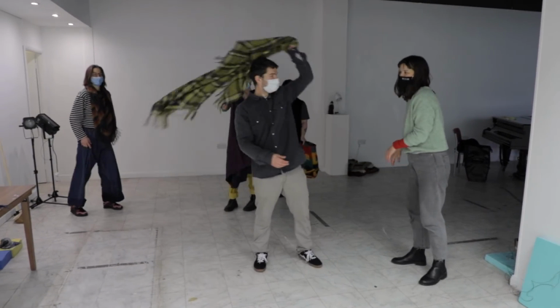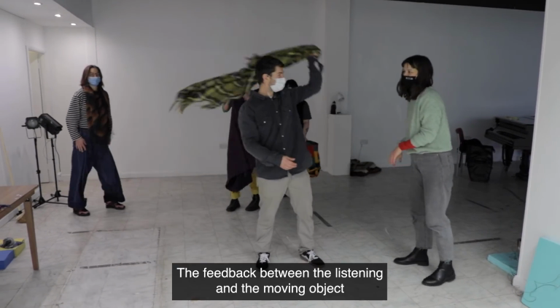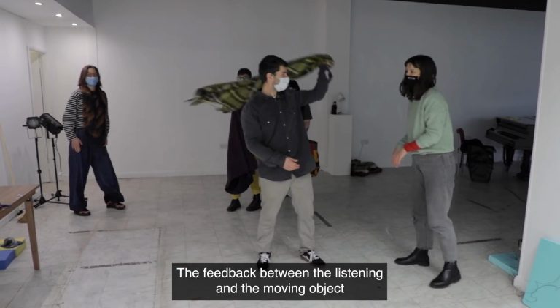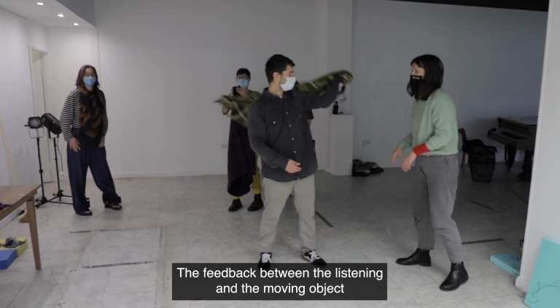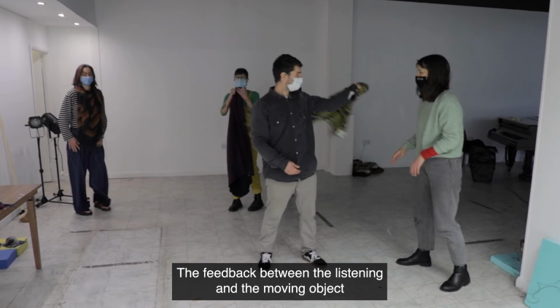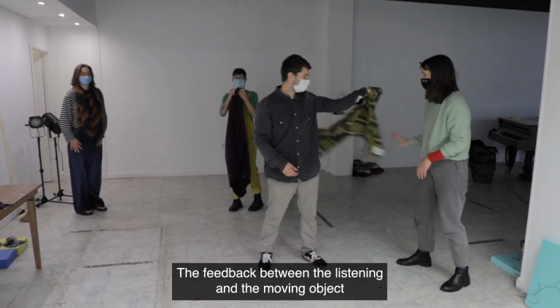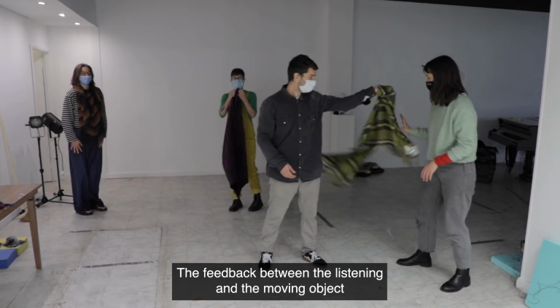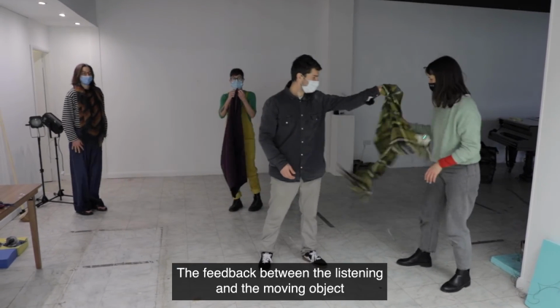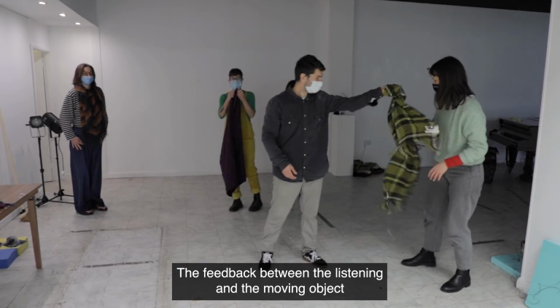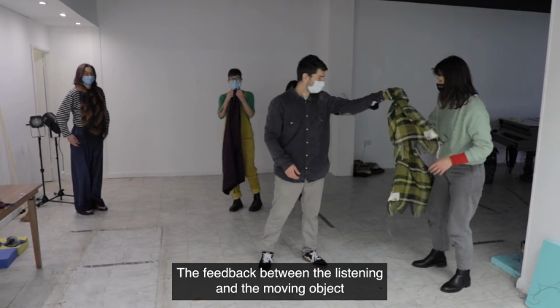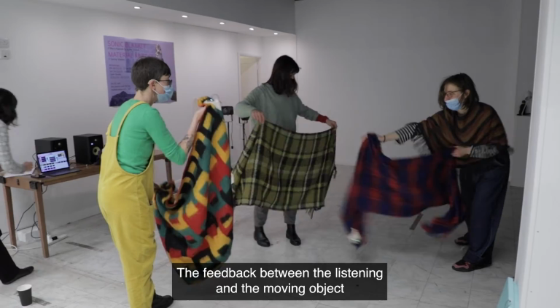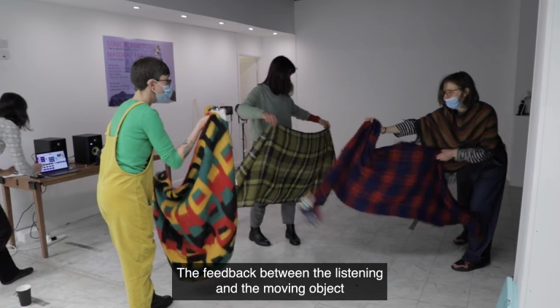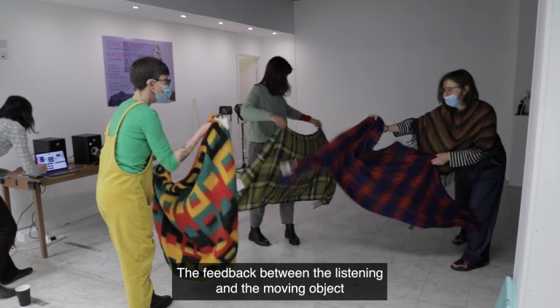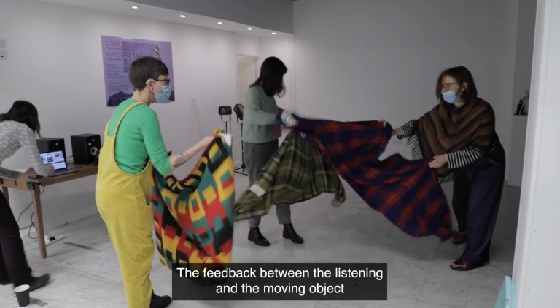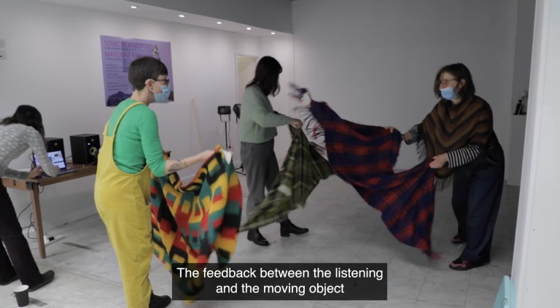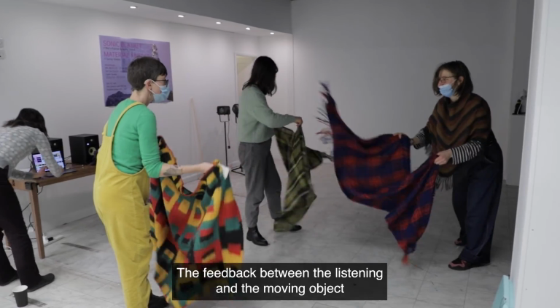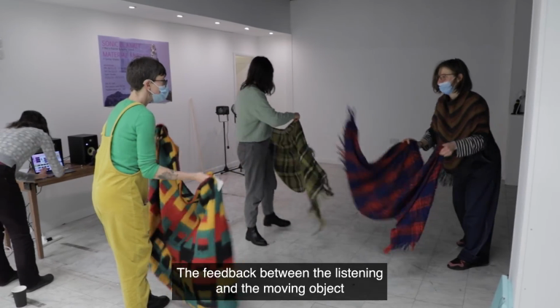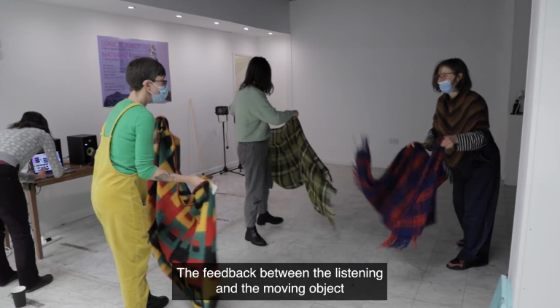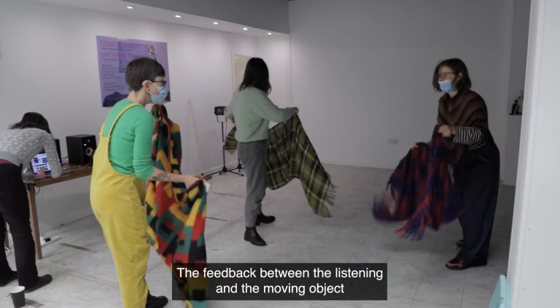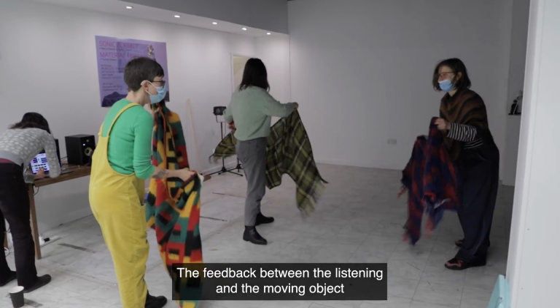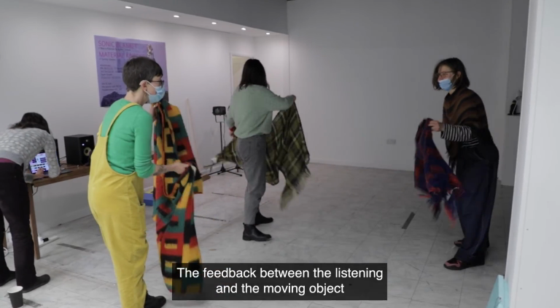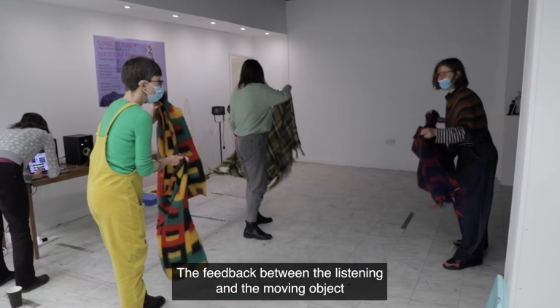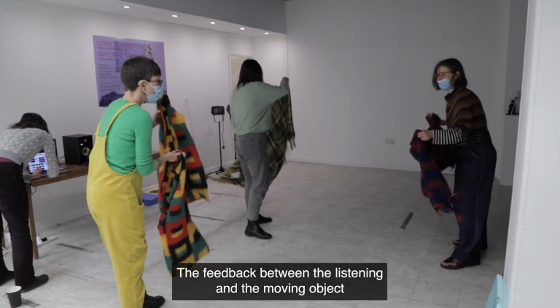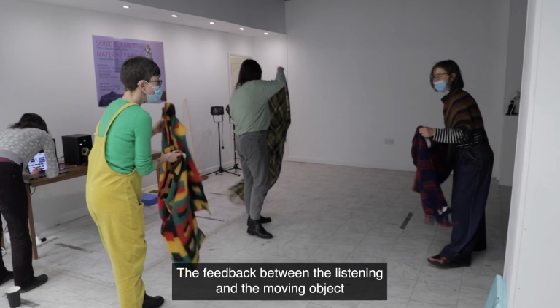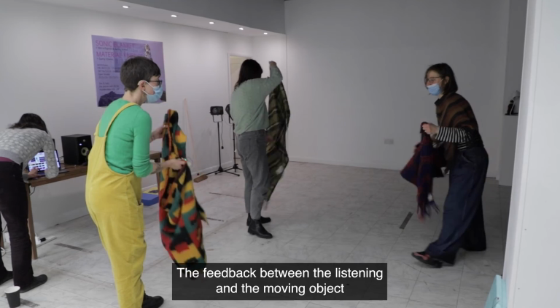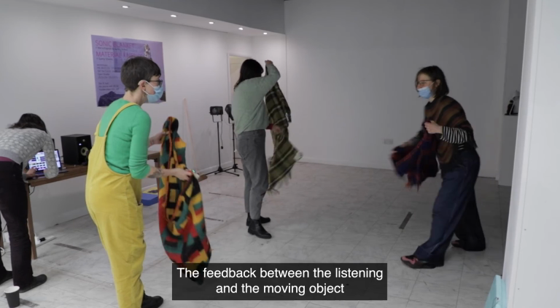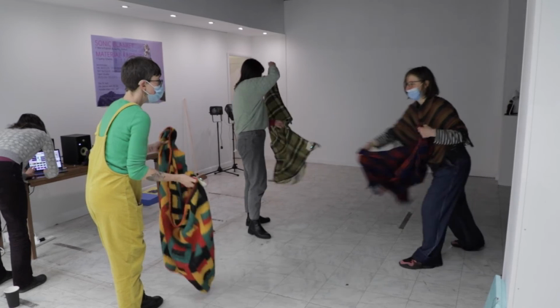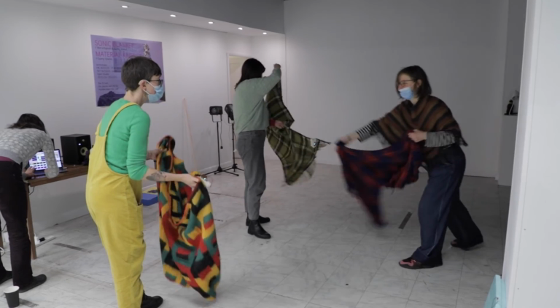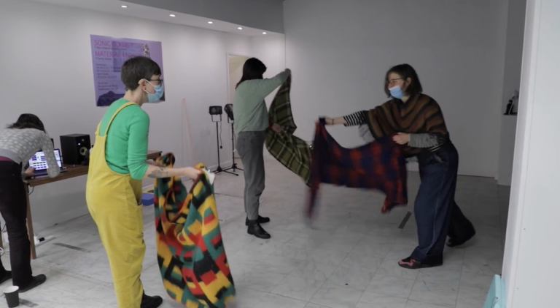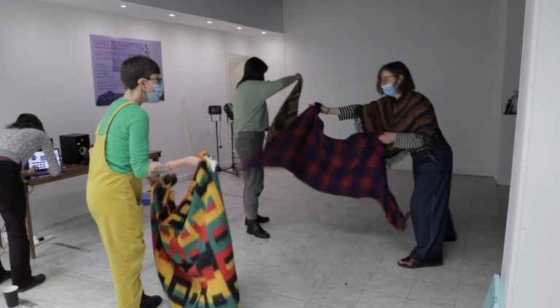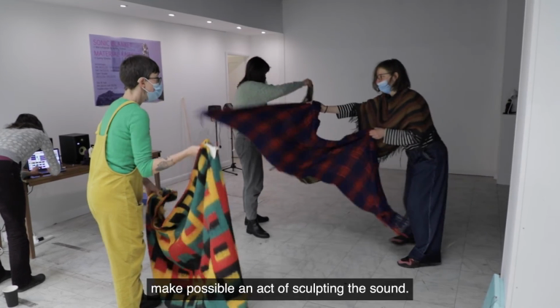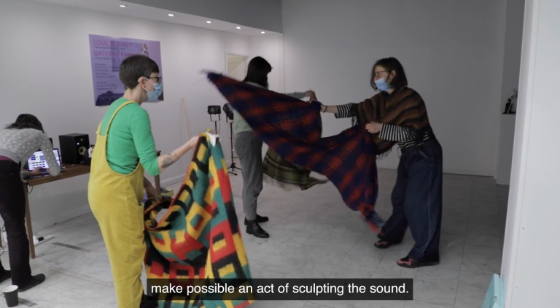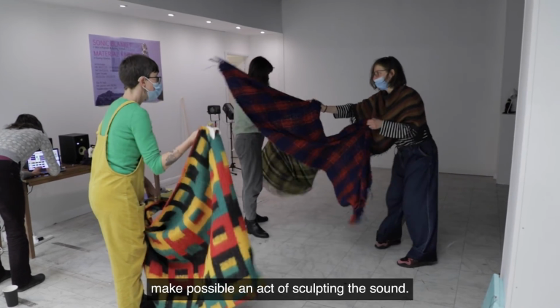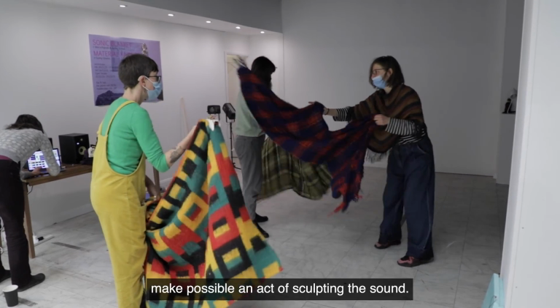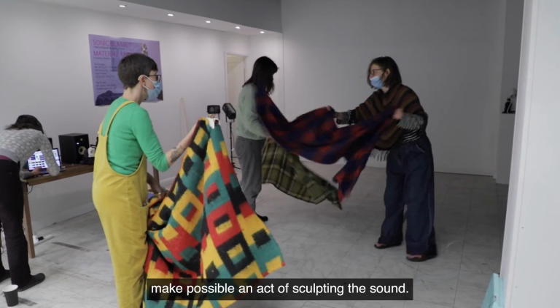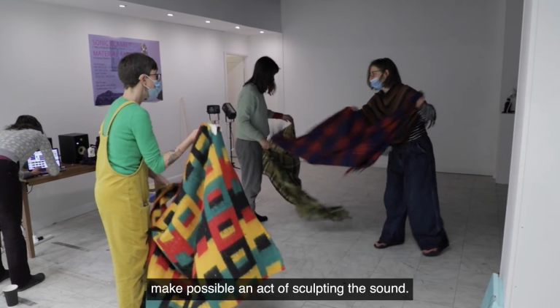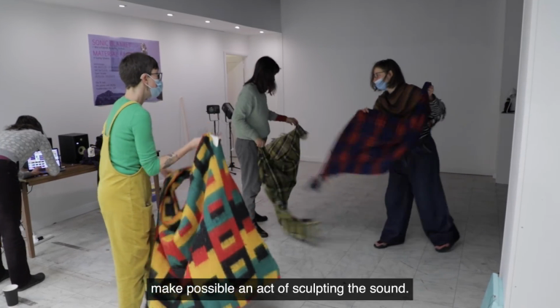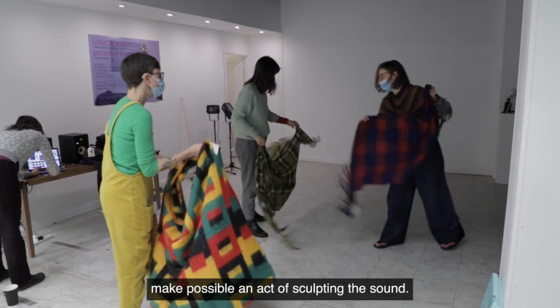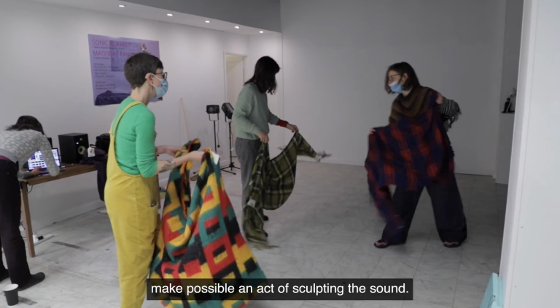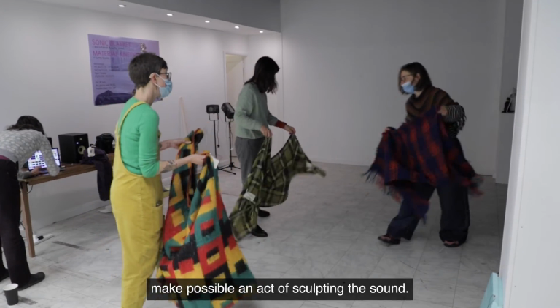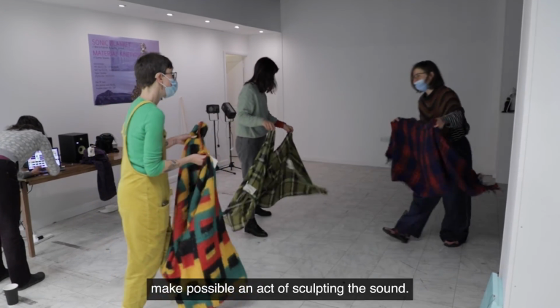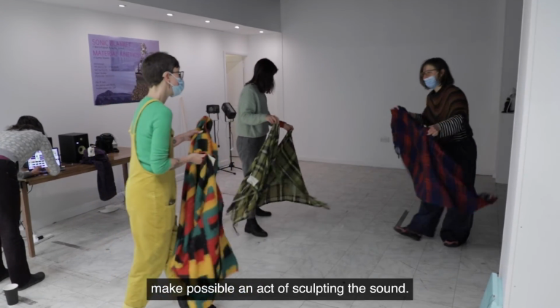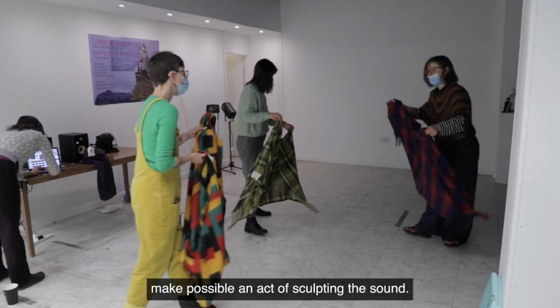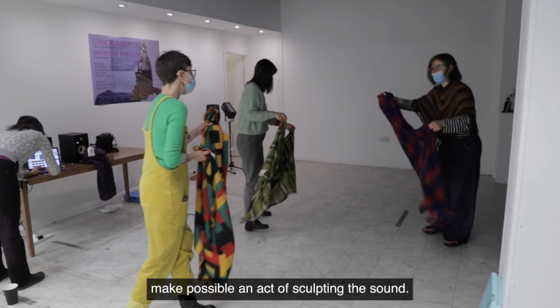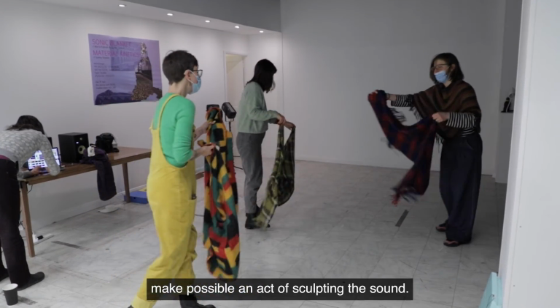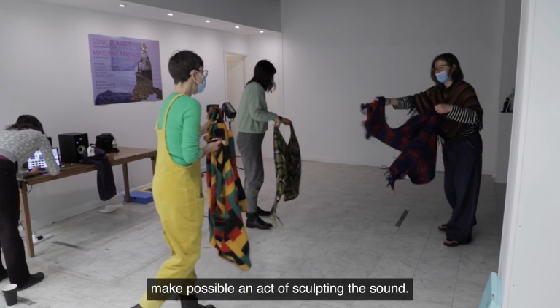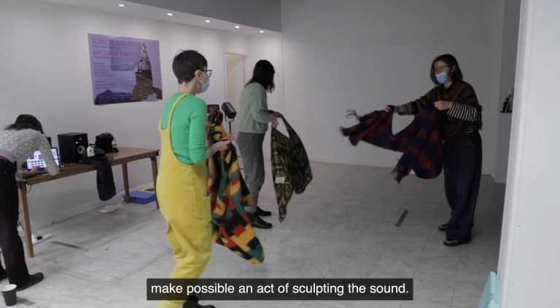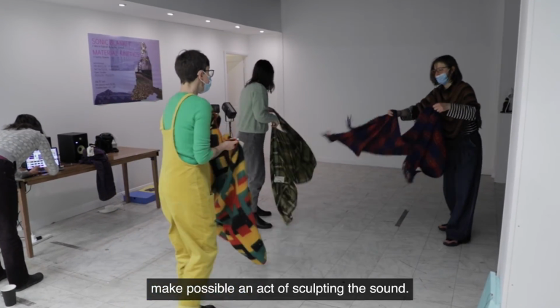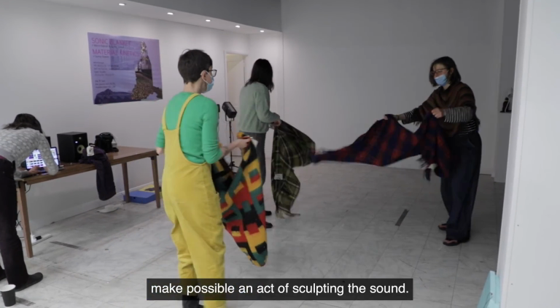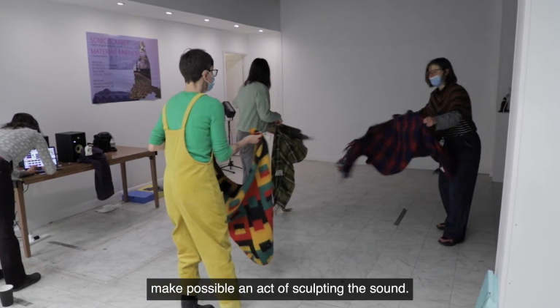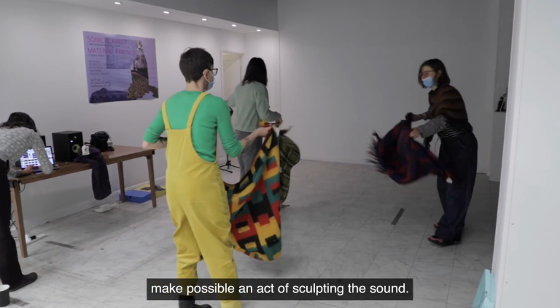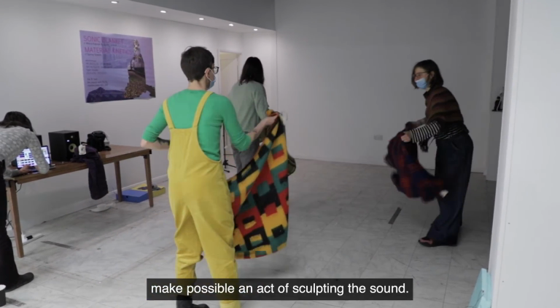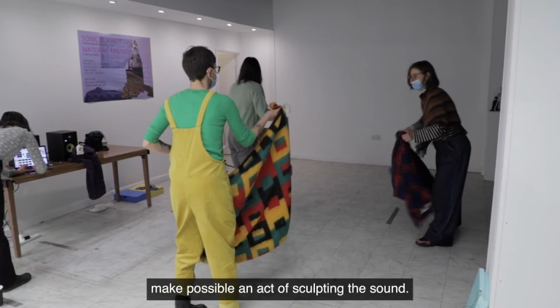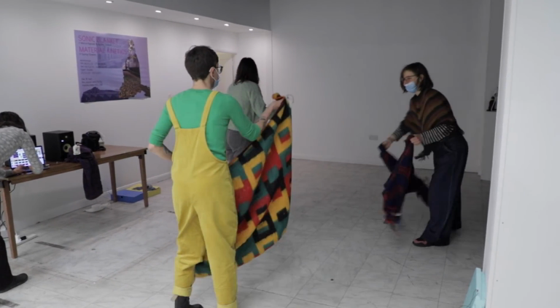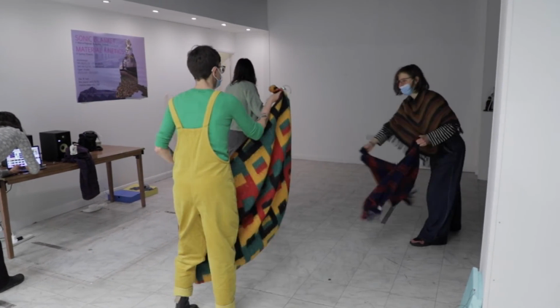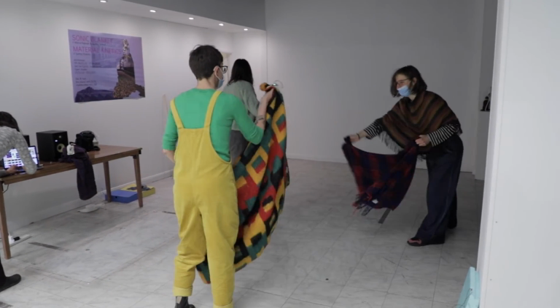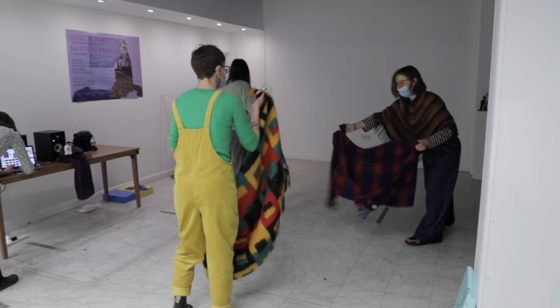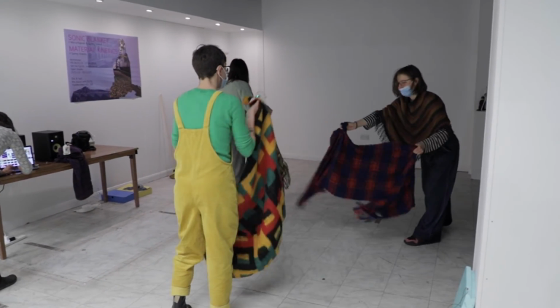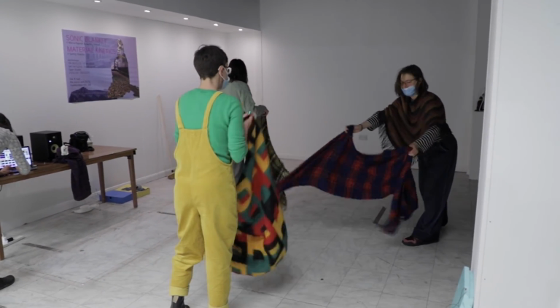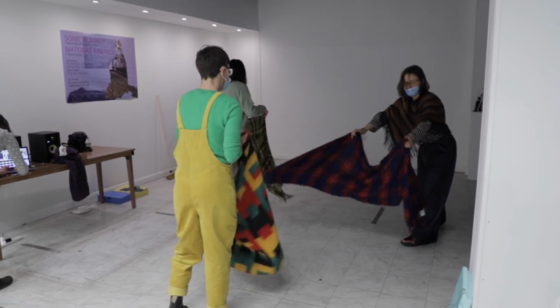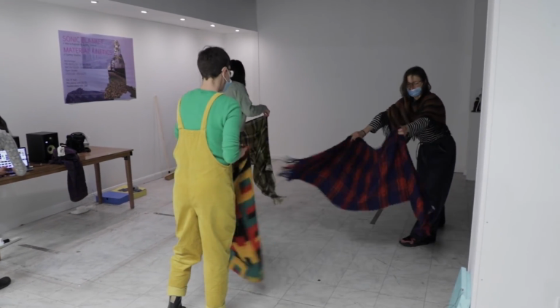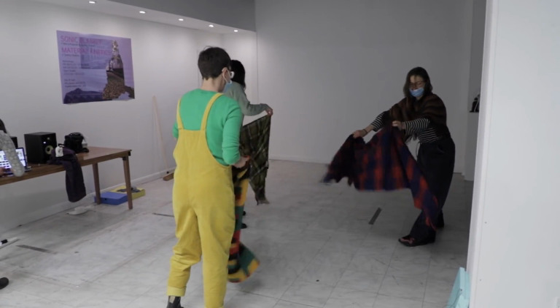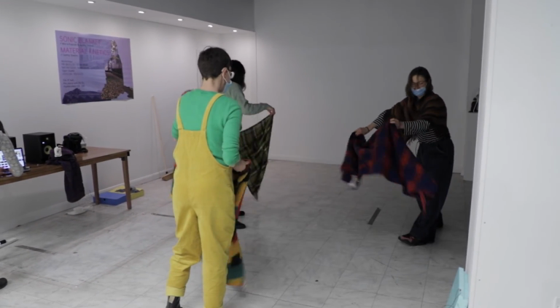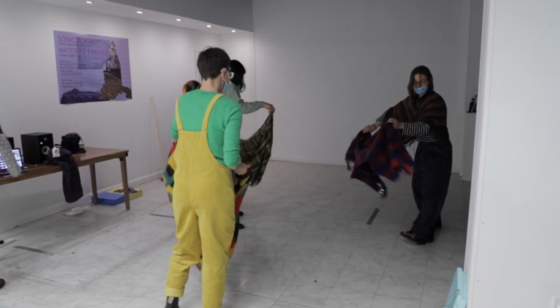The feedback between the listening and the moving object makes possible an active sculpting of sound.